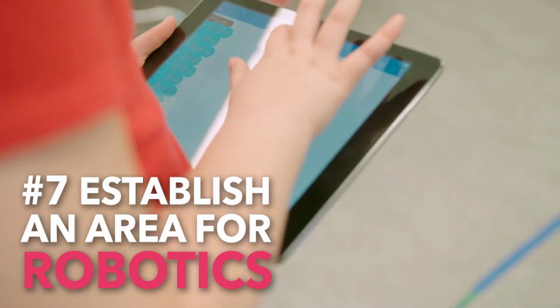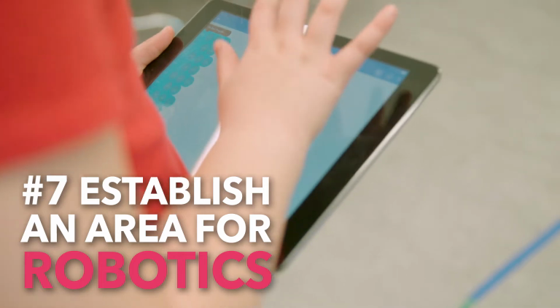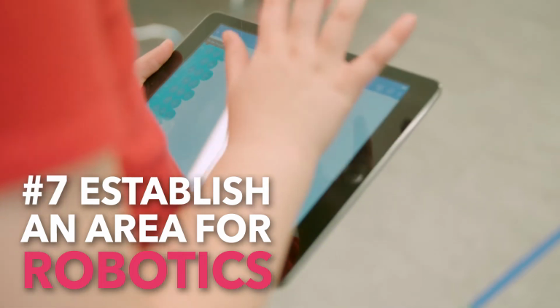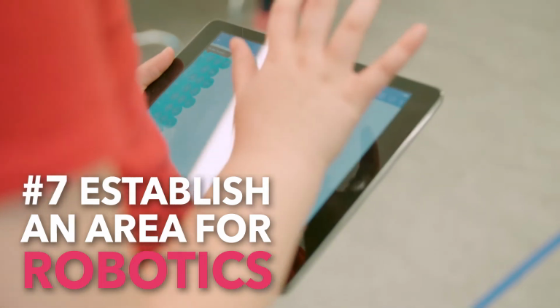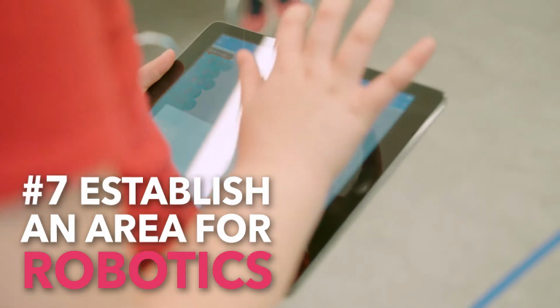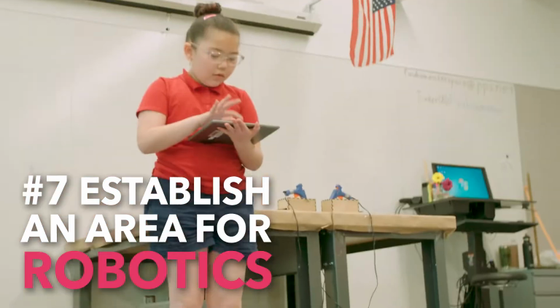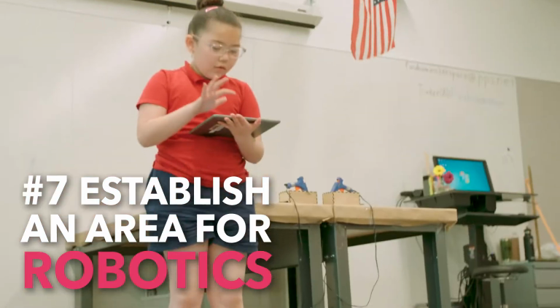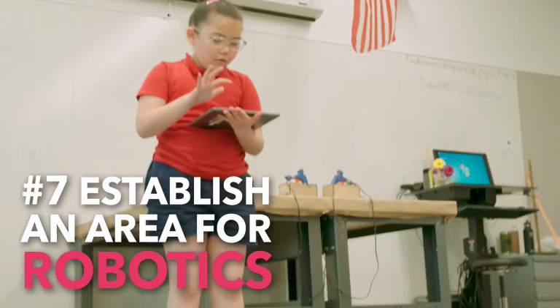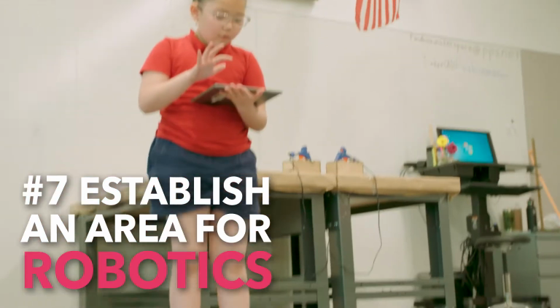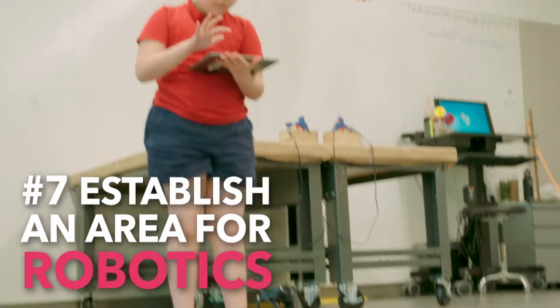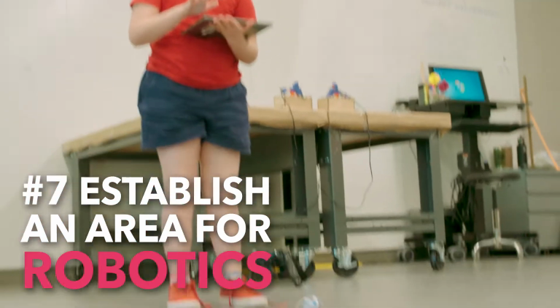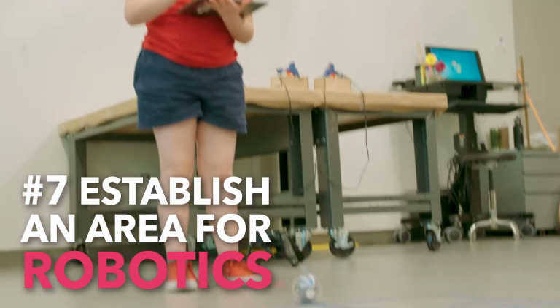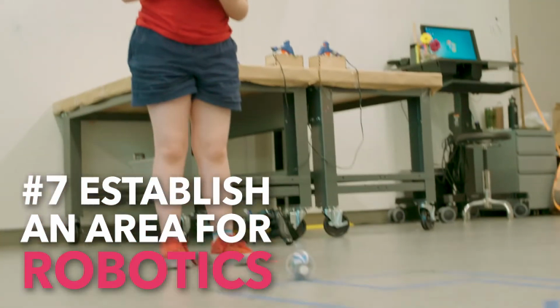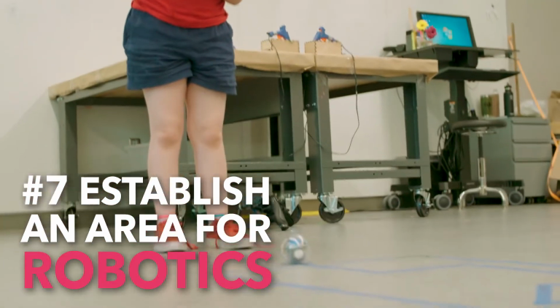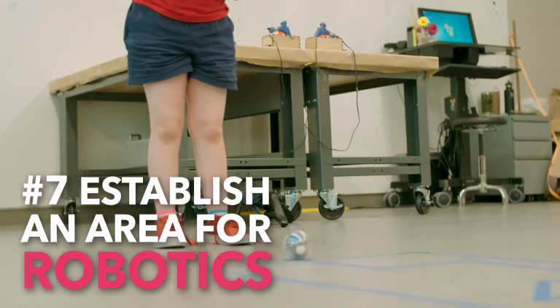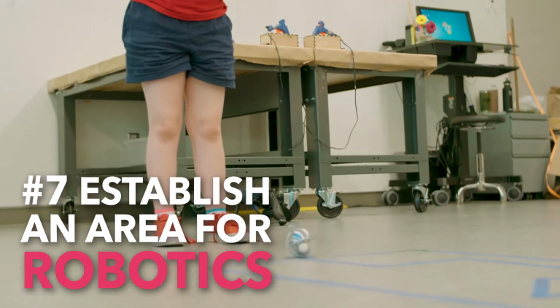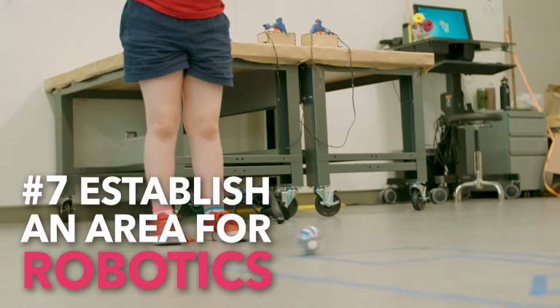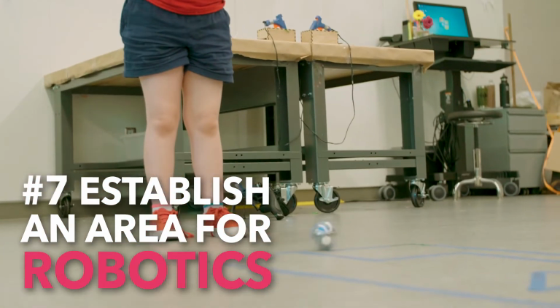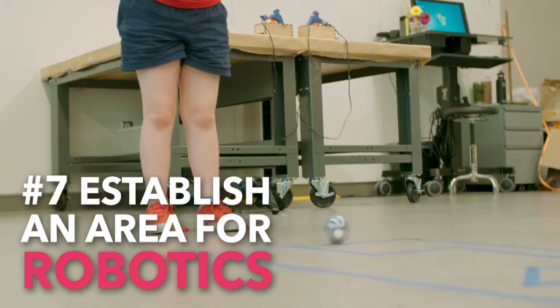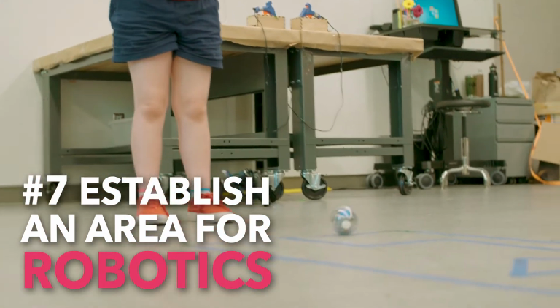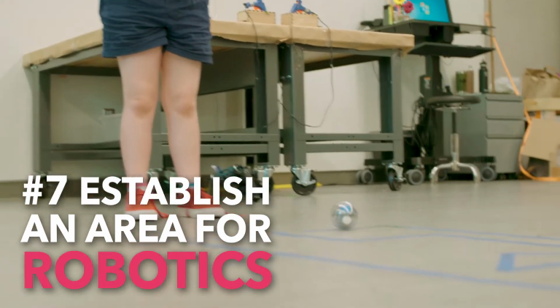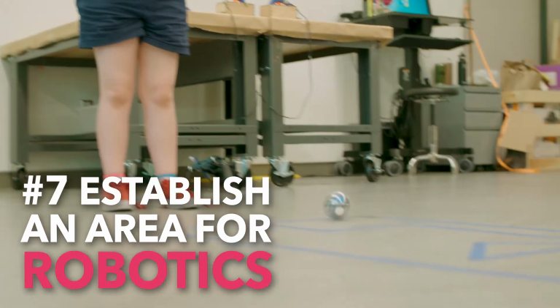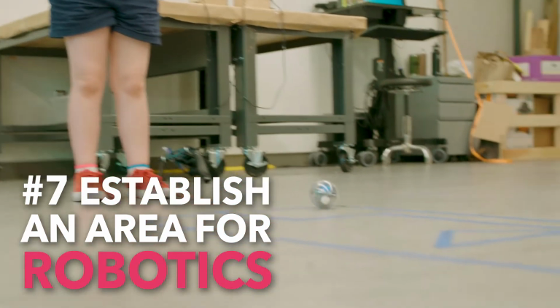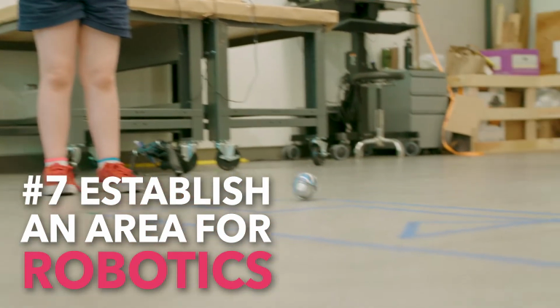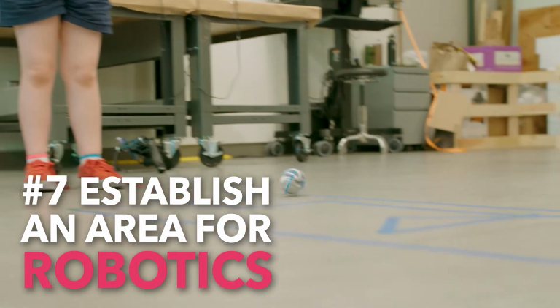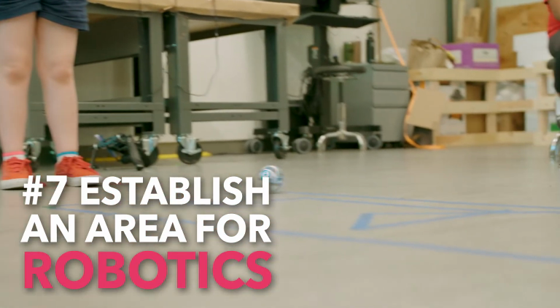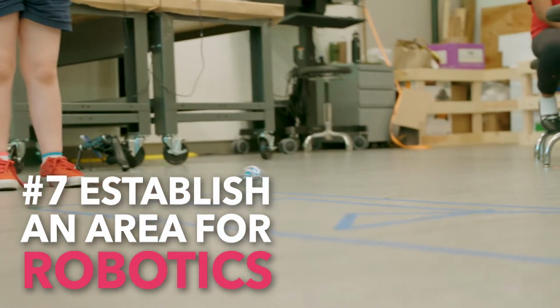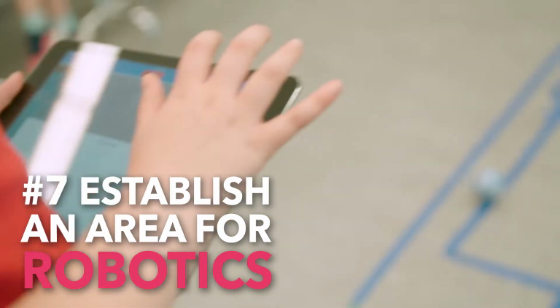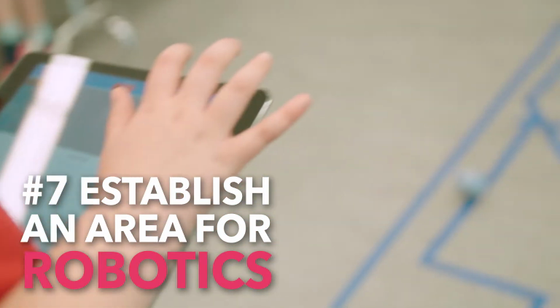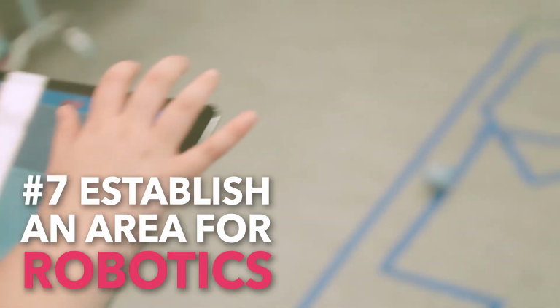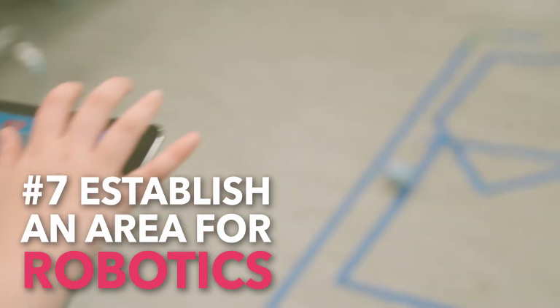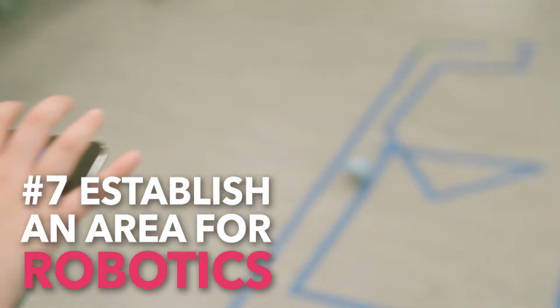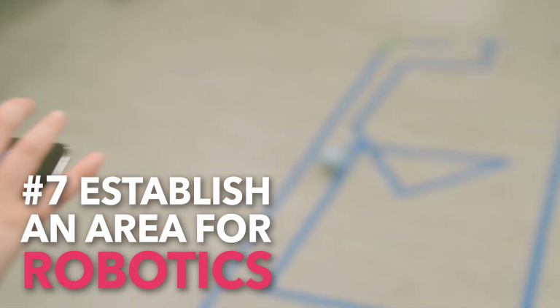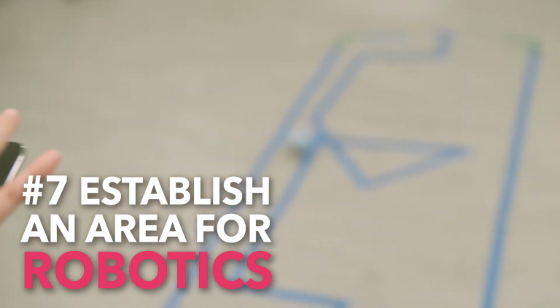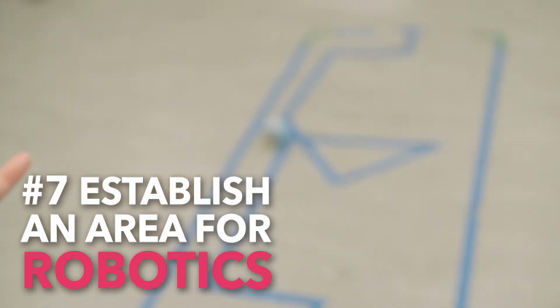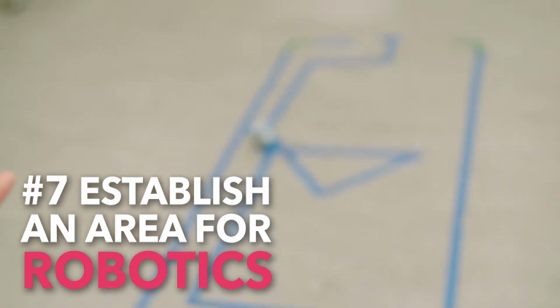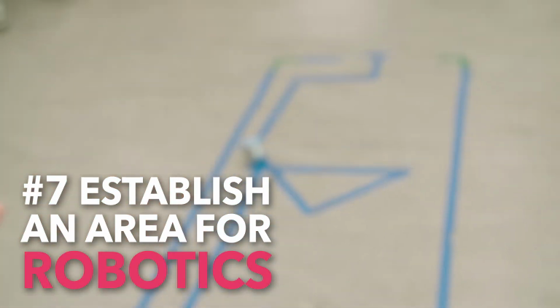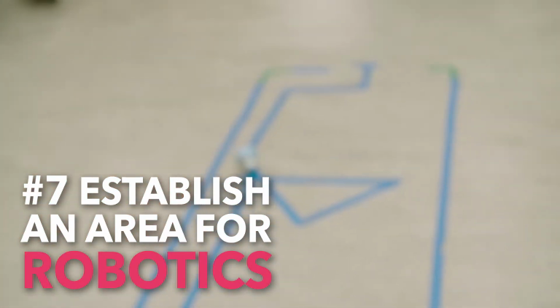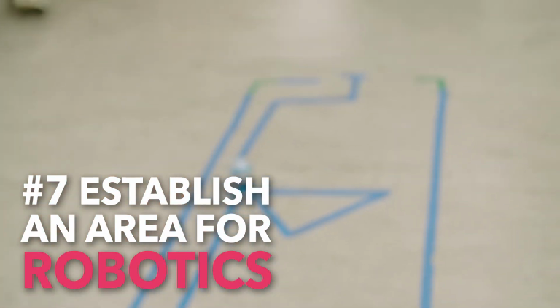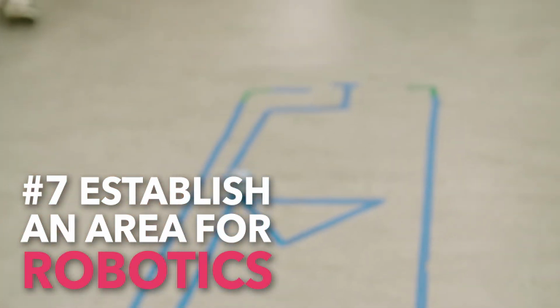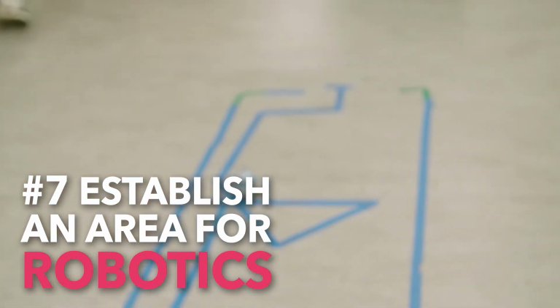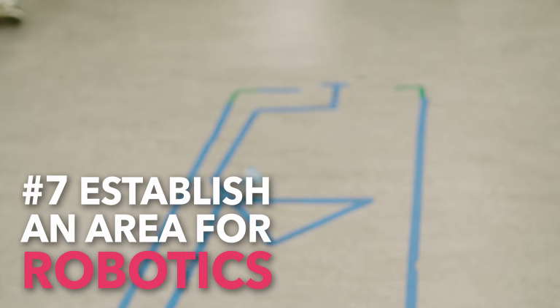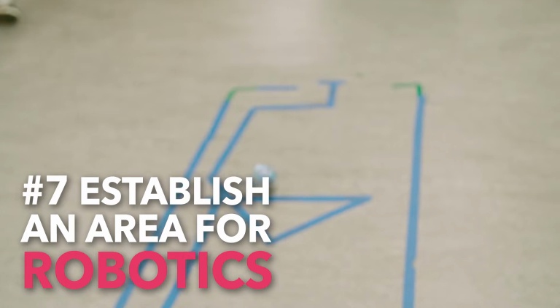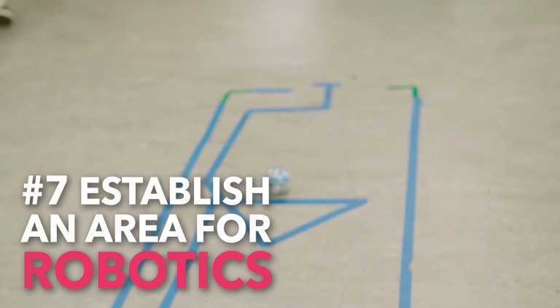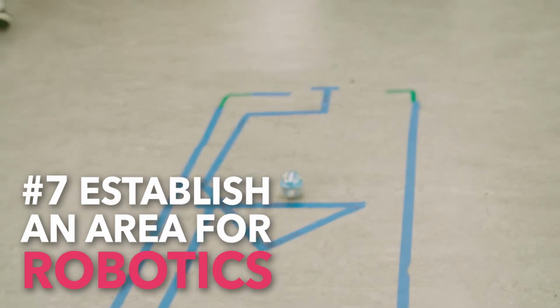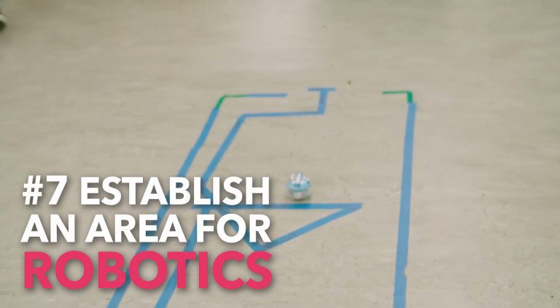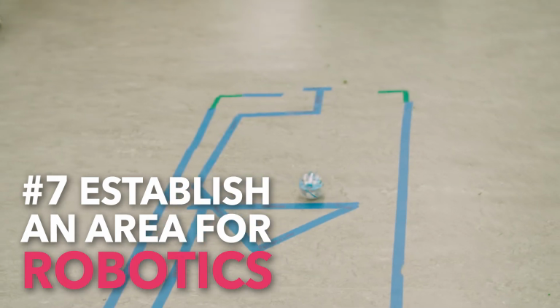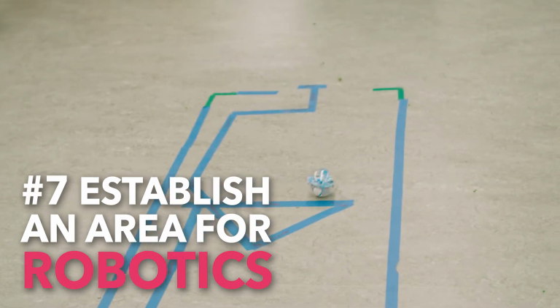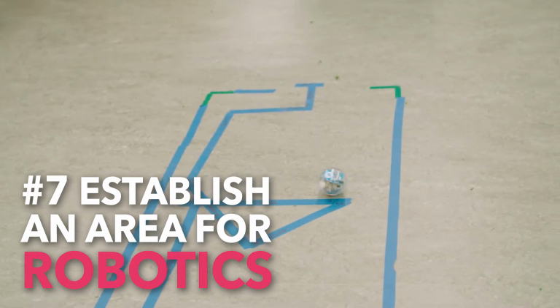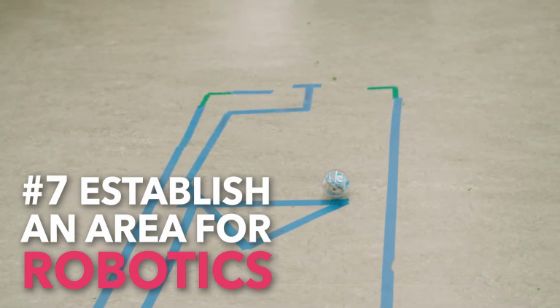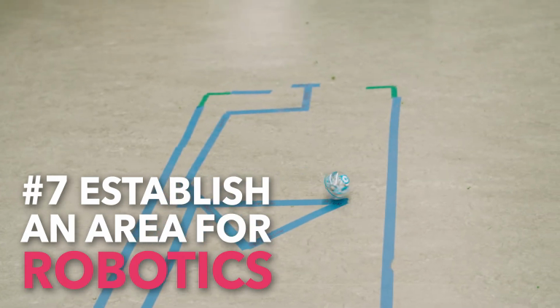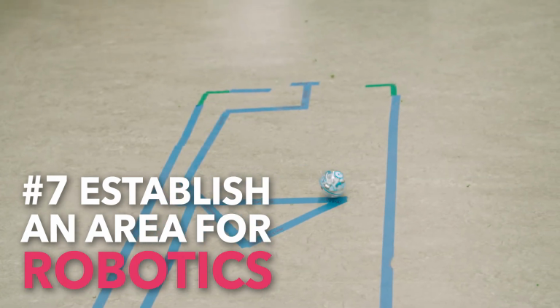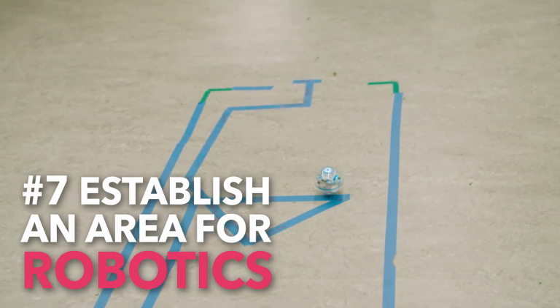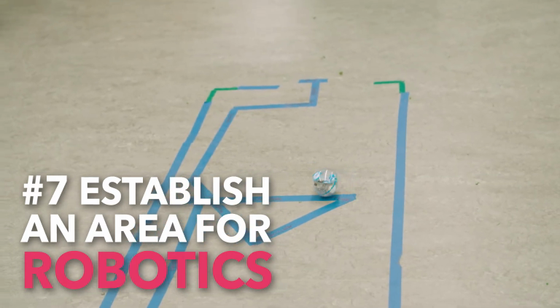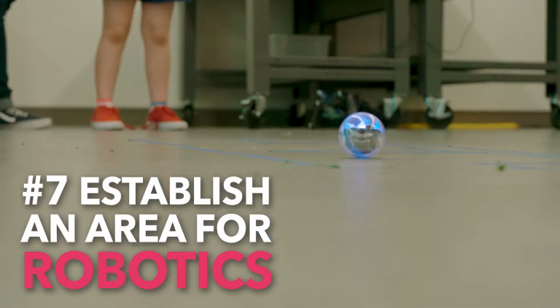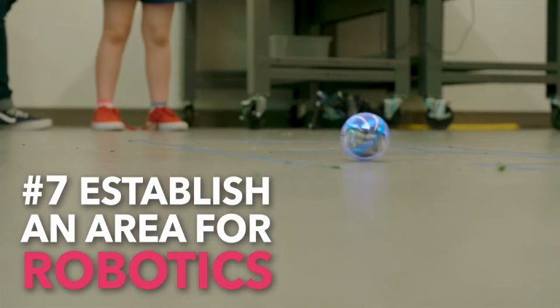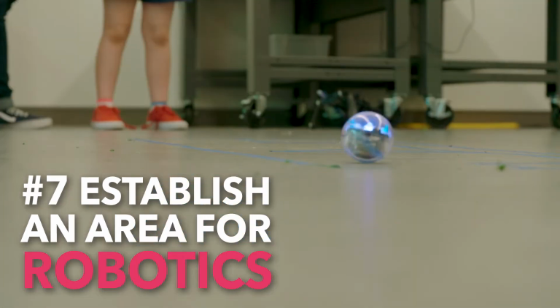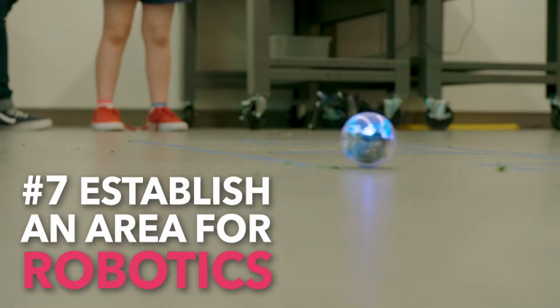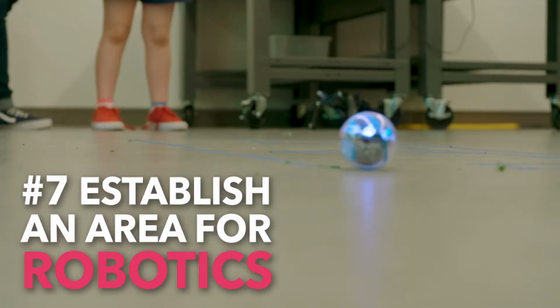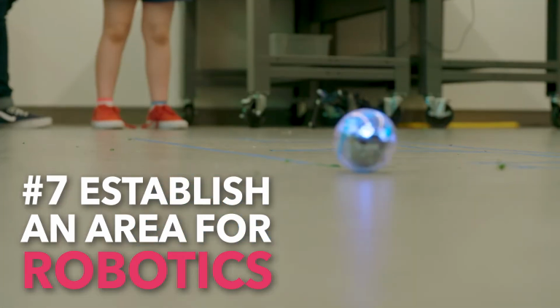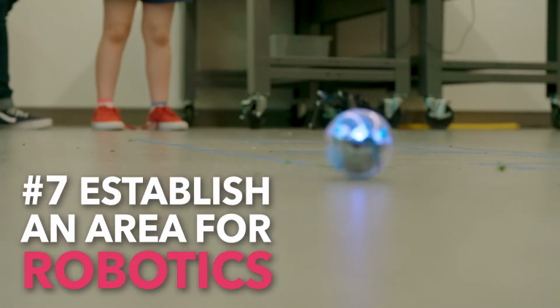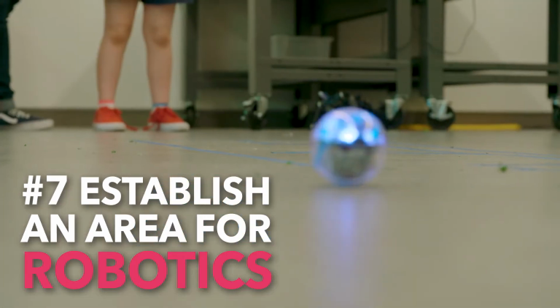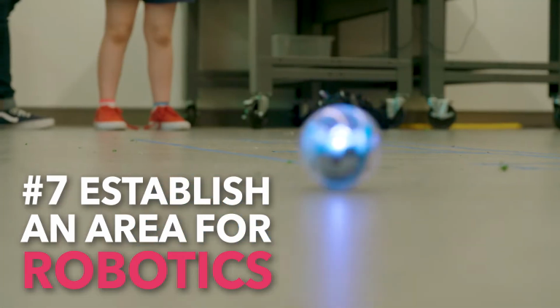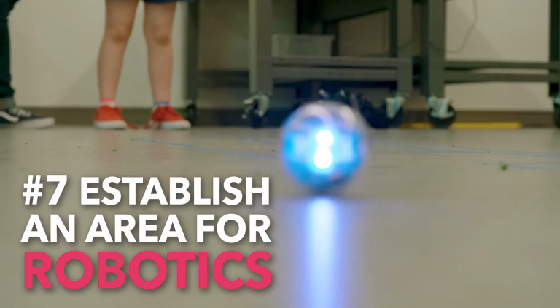Really fun to play with robots to learn coding. Another tangible way to see your work in real life.